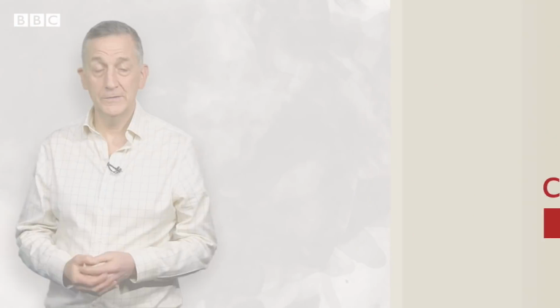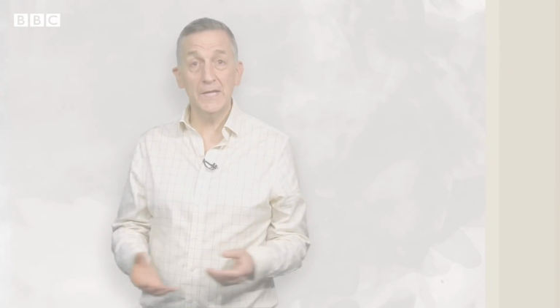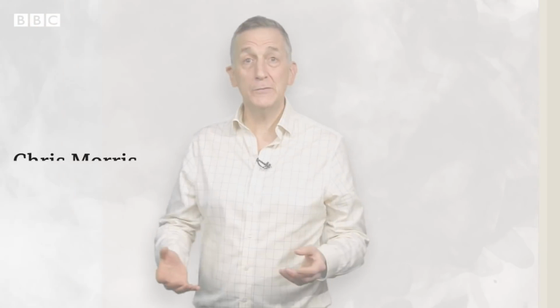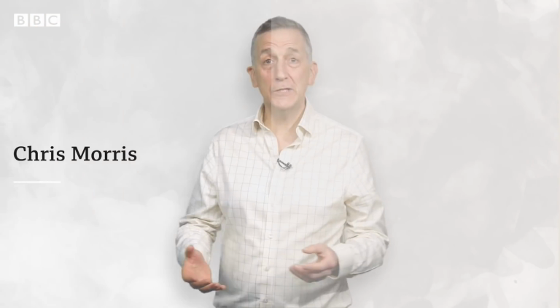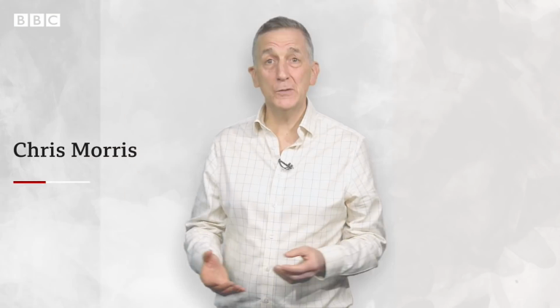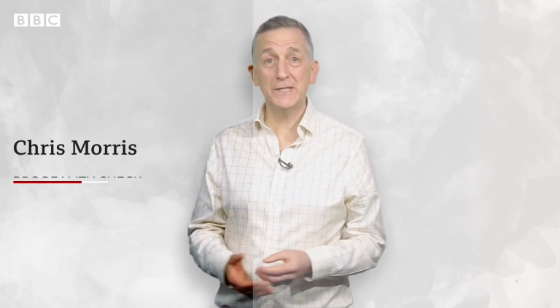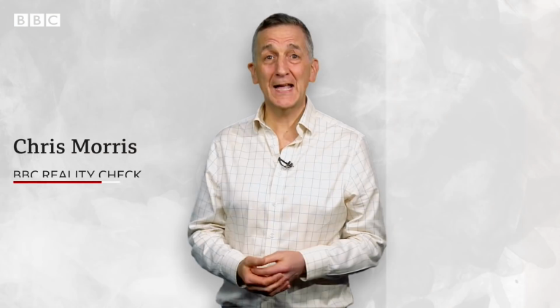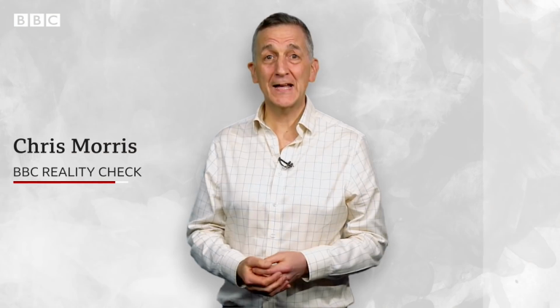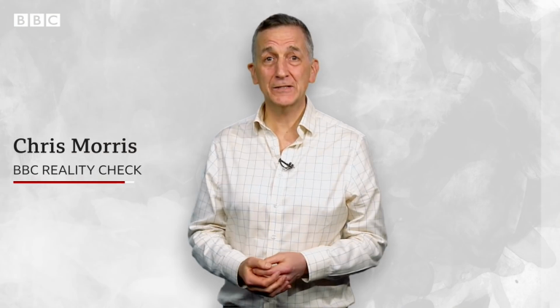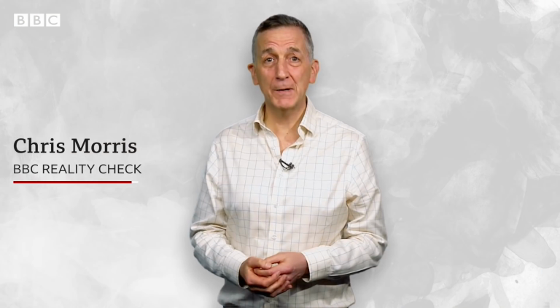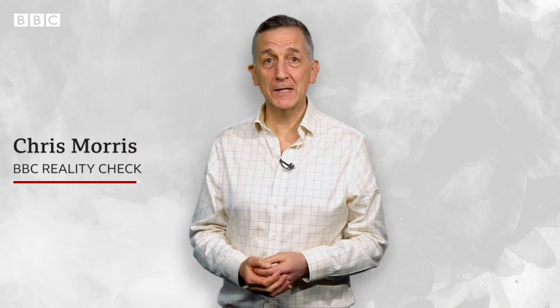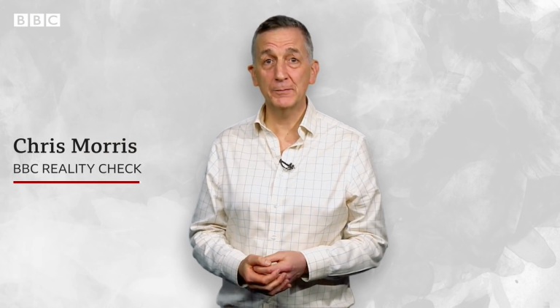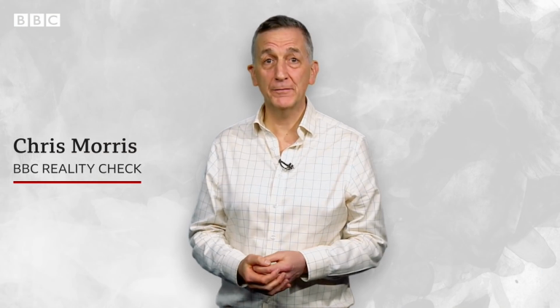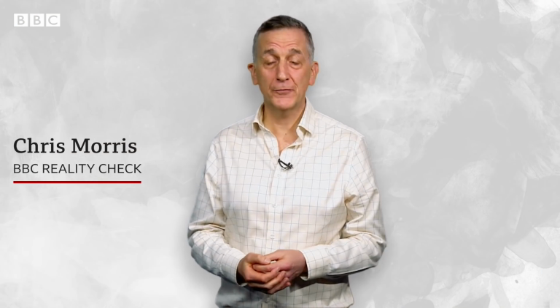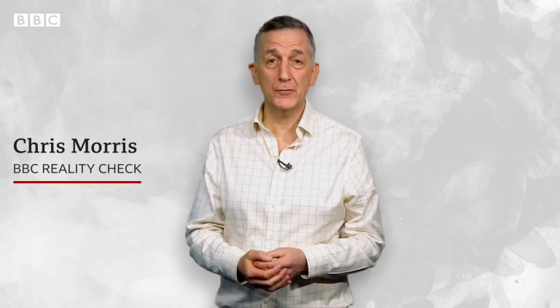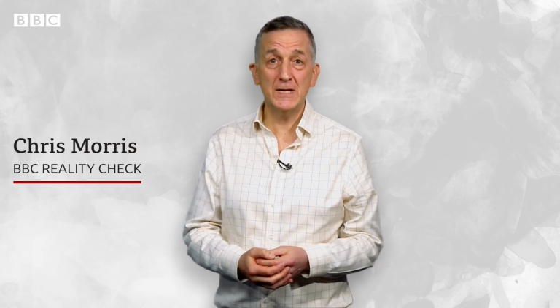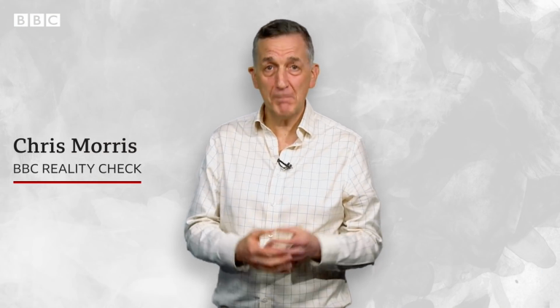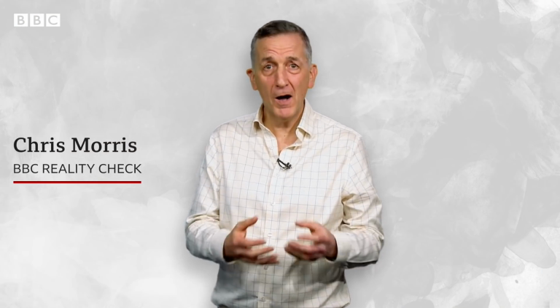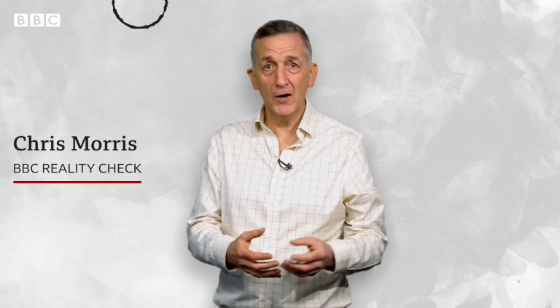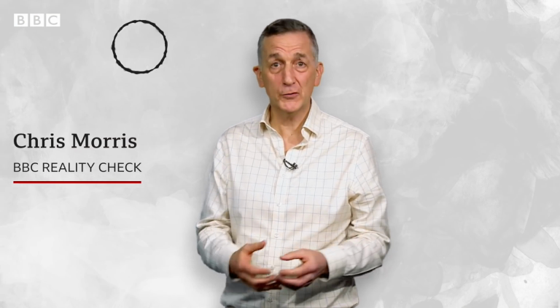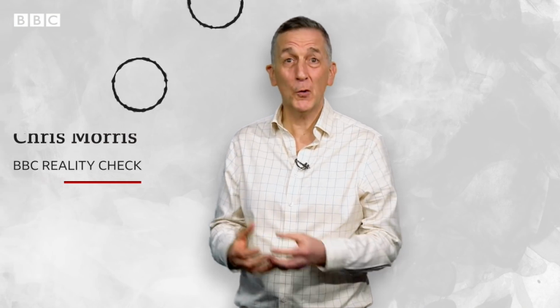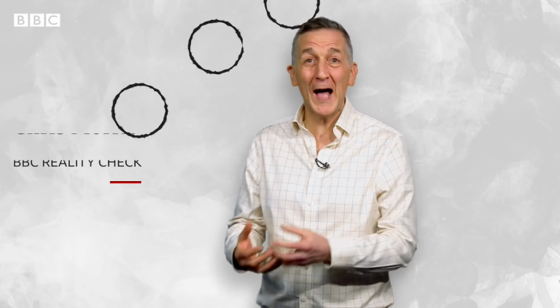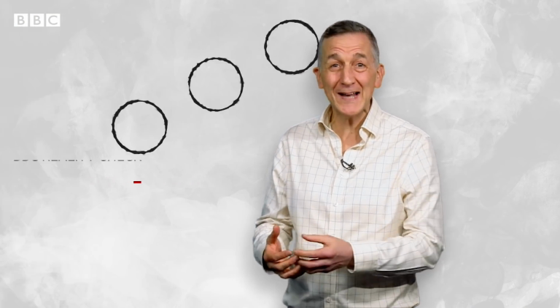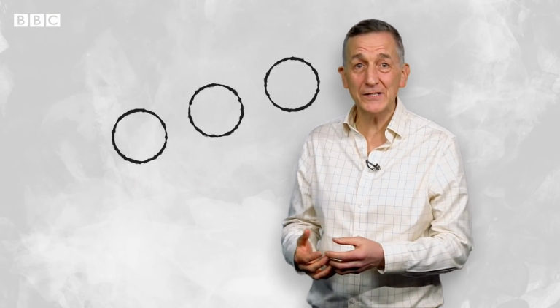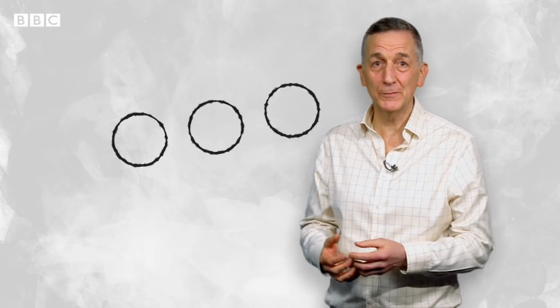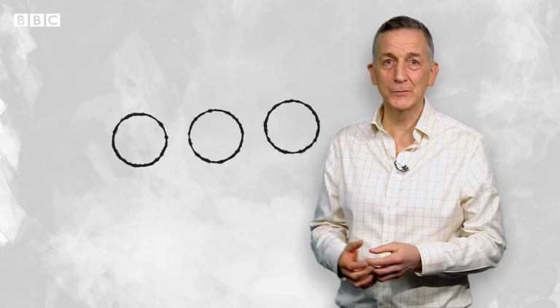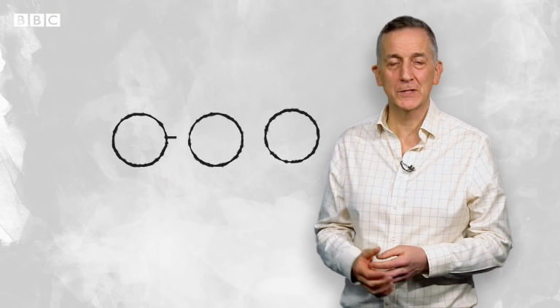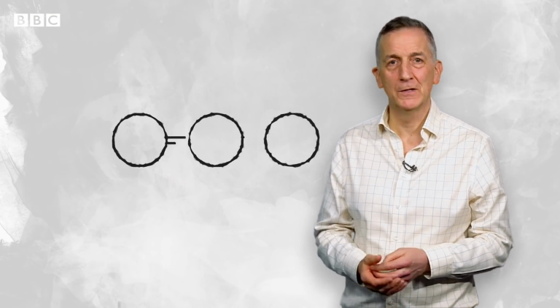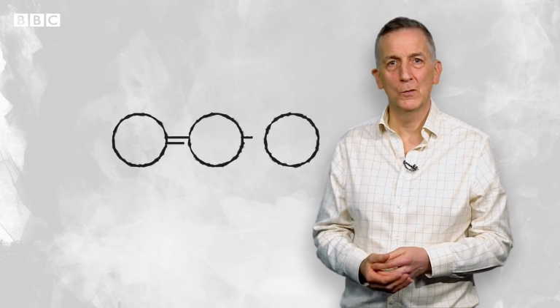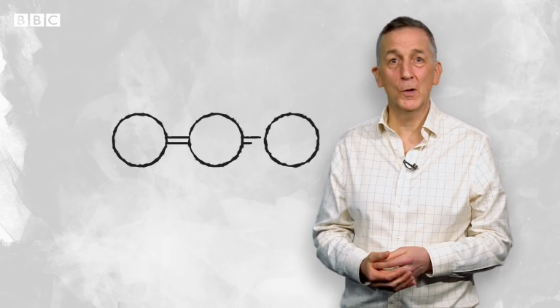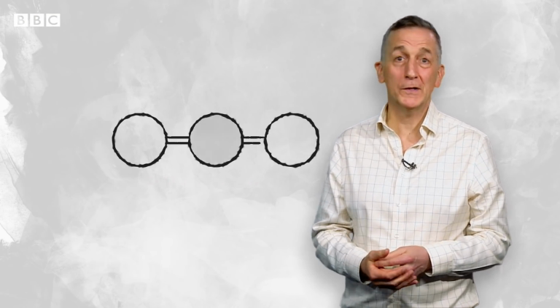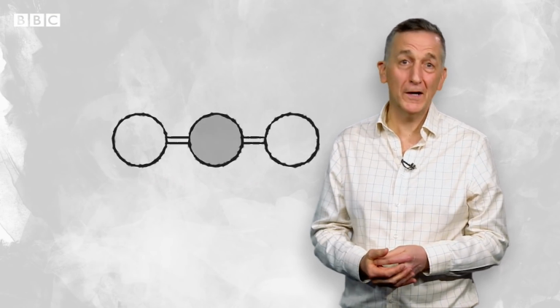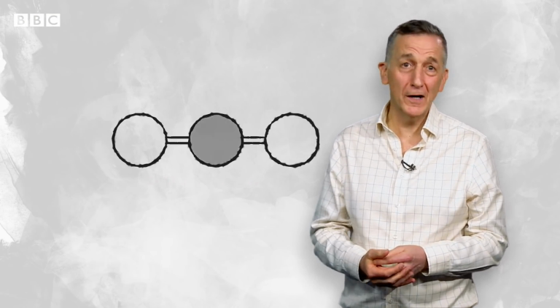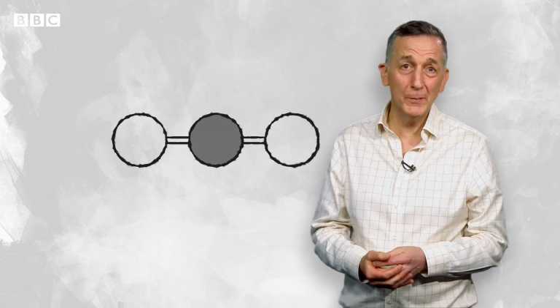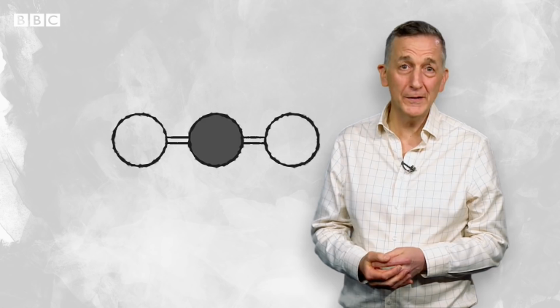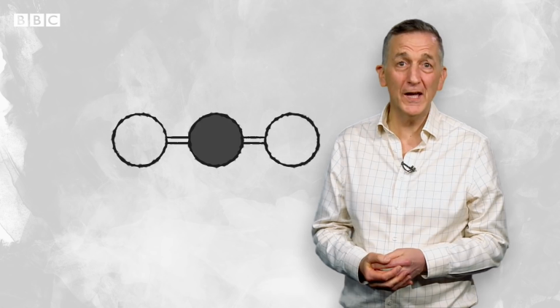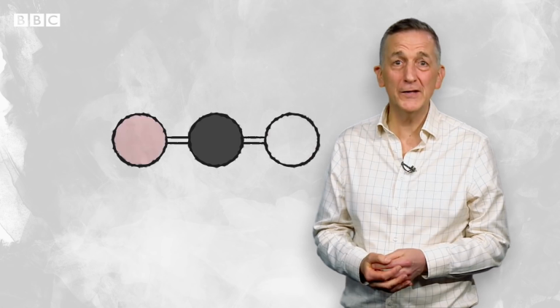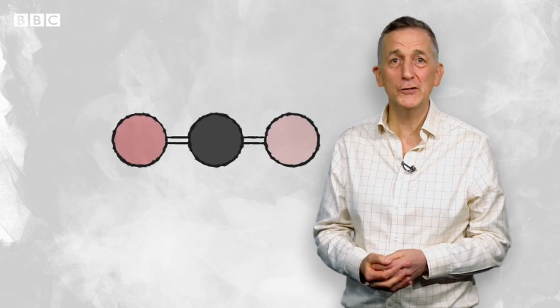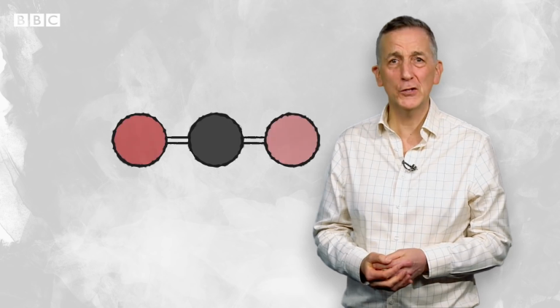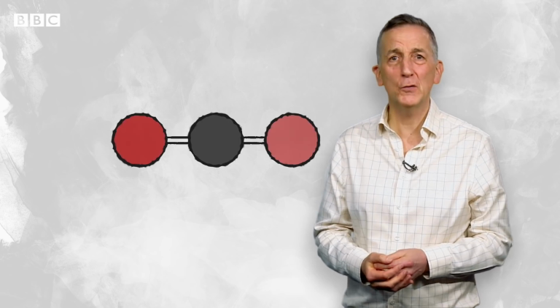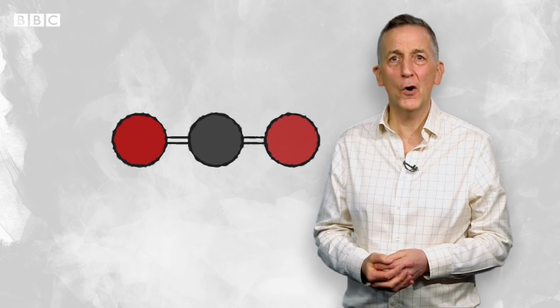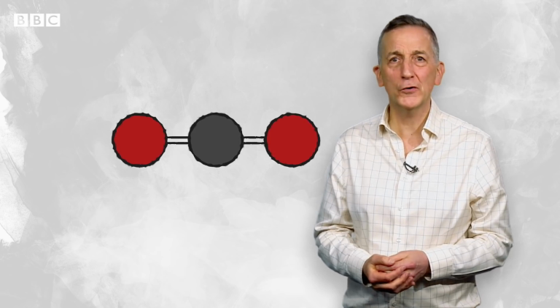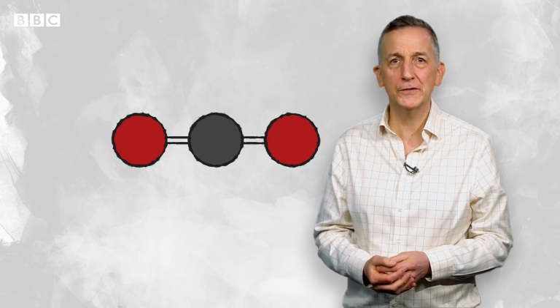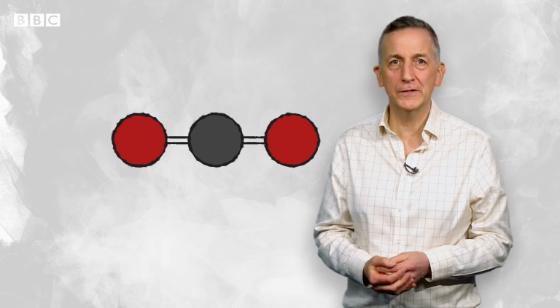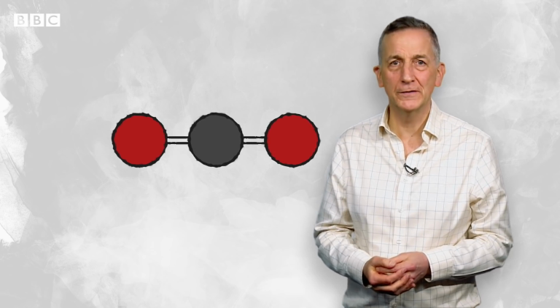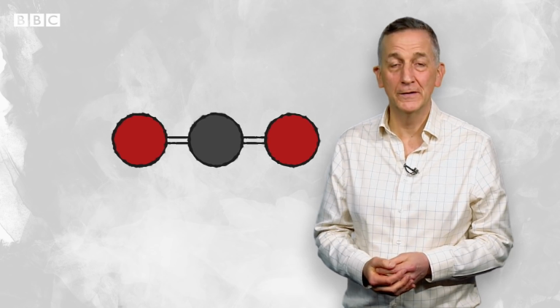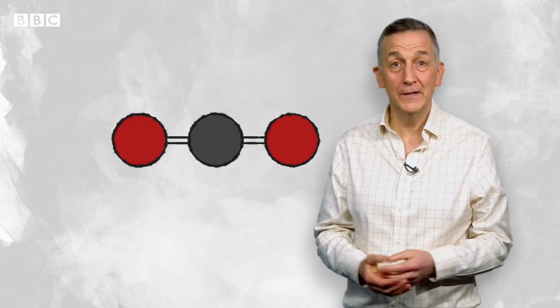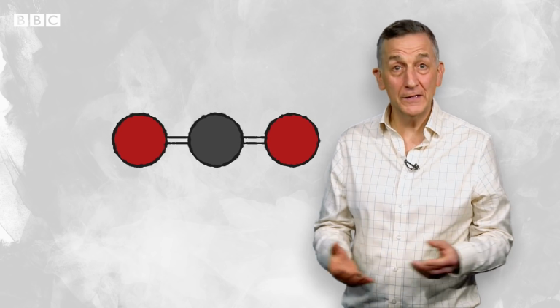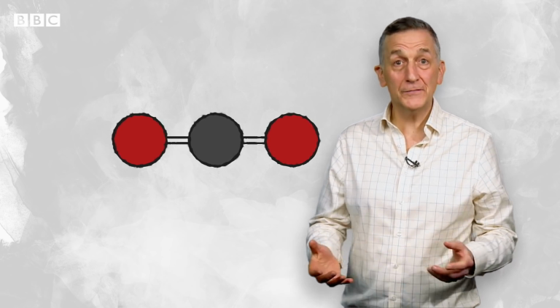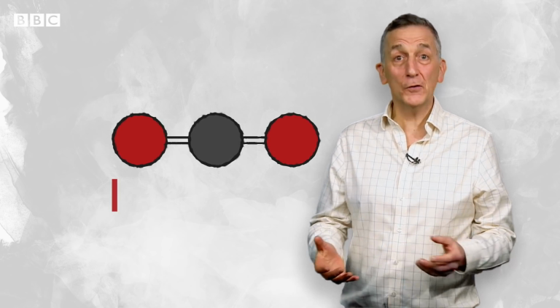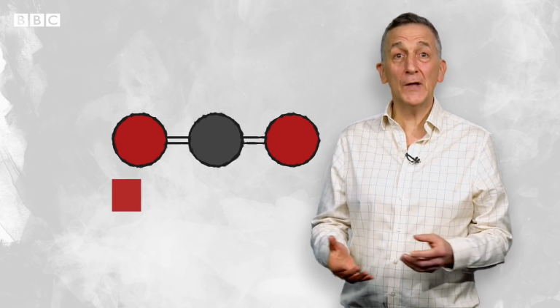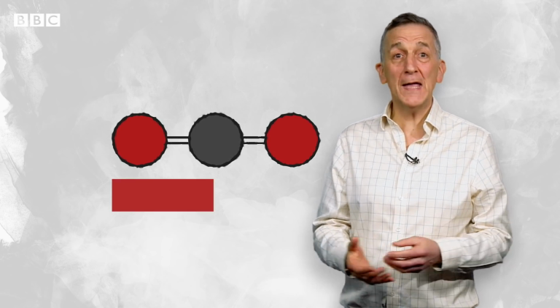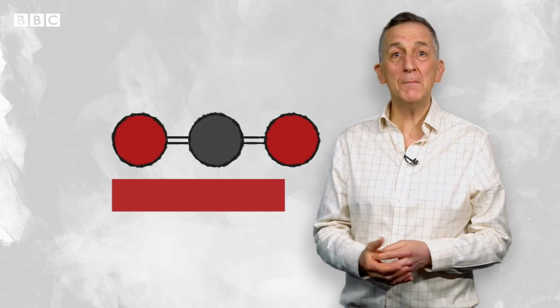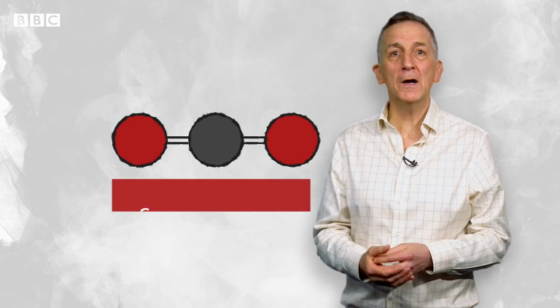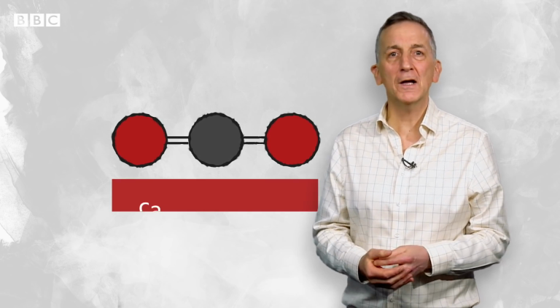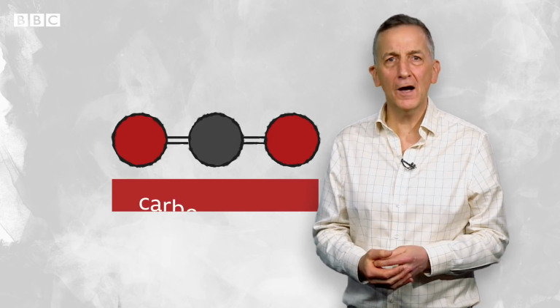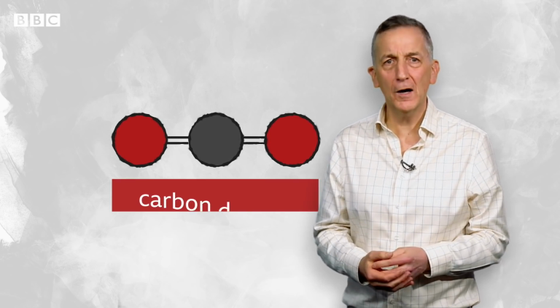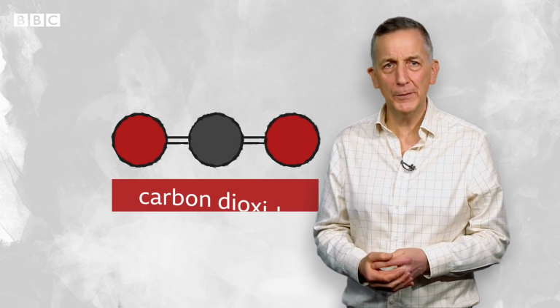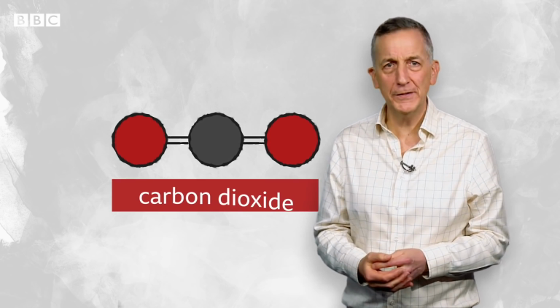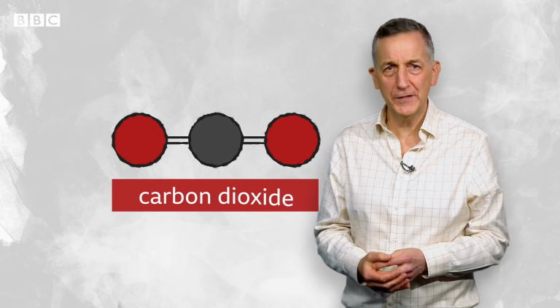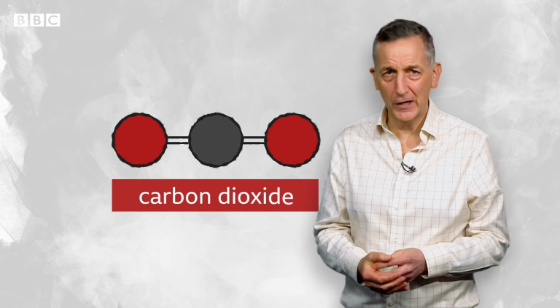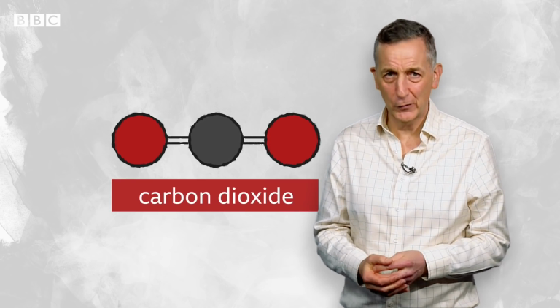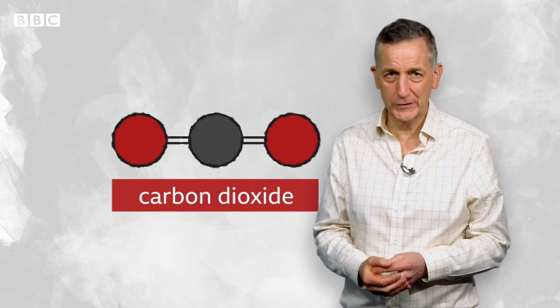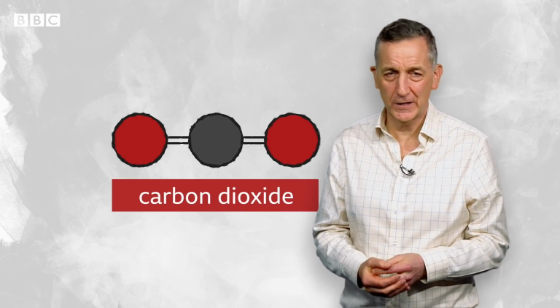CO2 is a gas made up of three parts, or atoms — one carbon and two oxygen. Its full name: carbon dioxide.